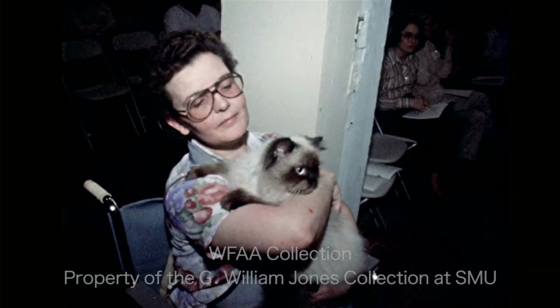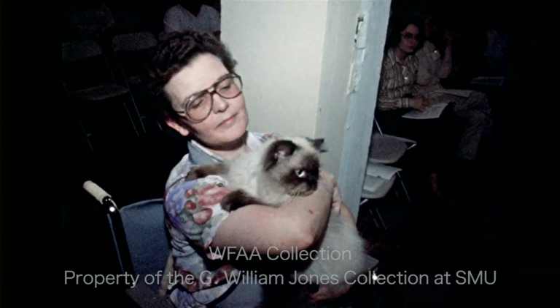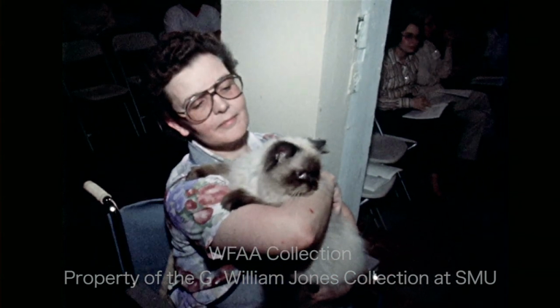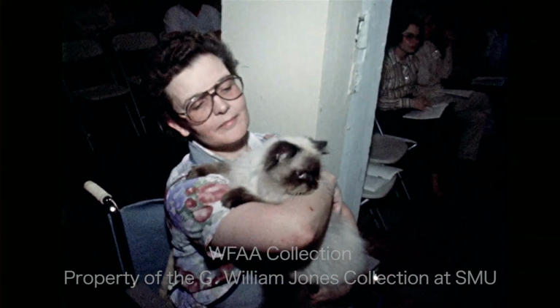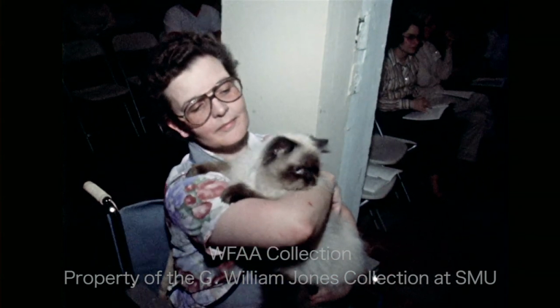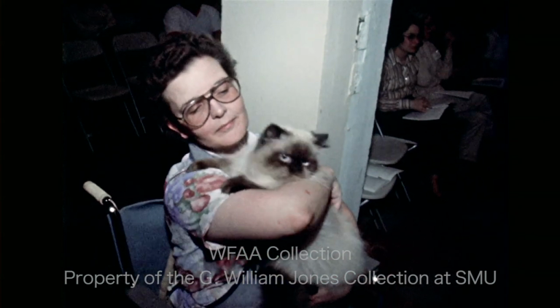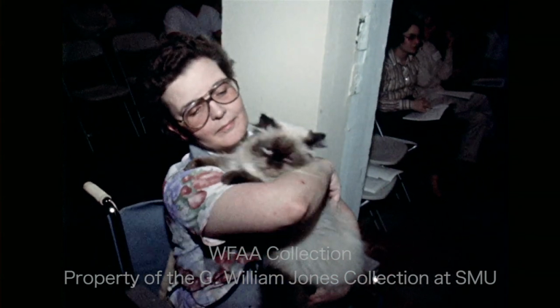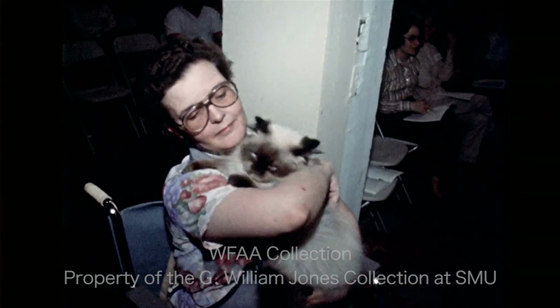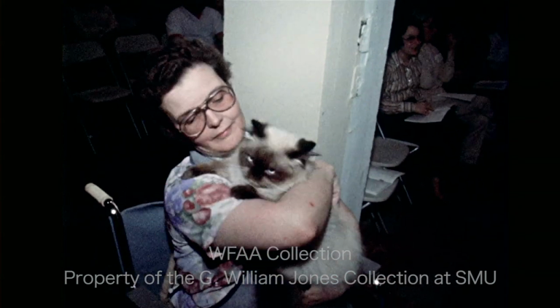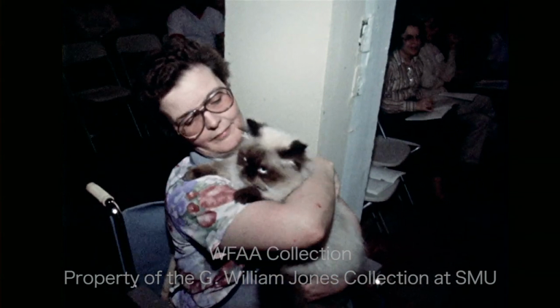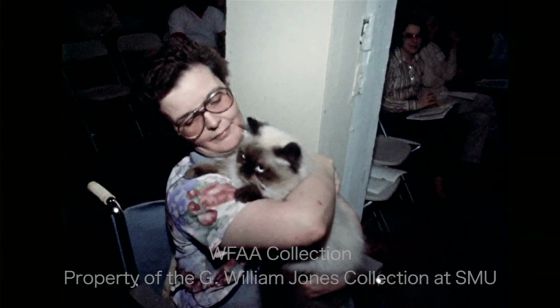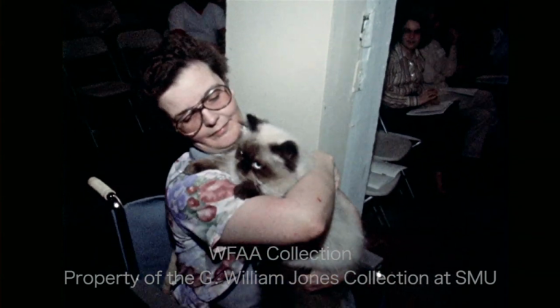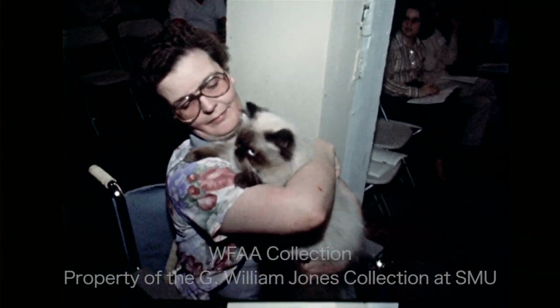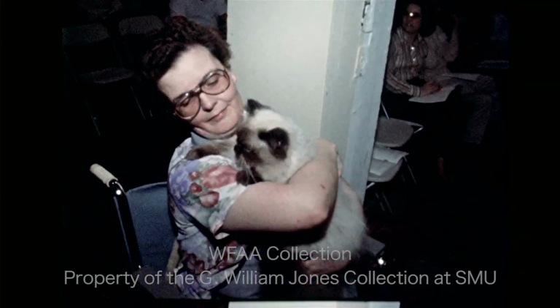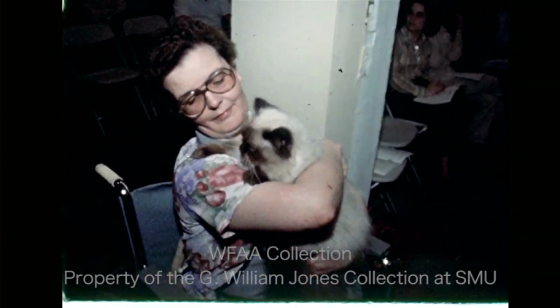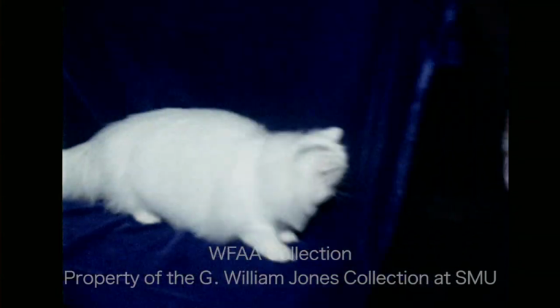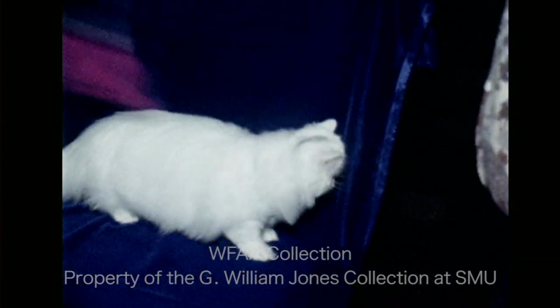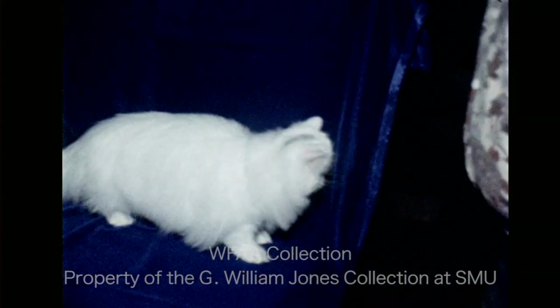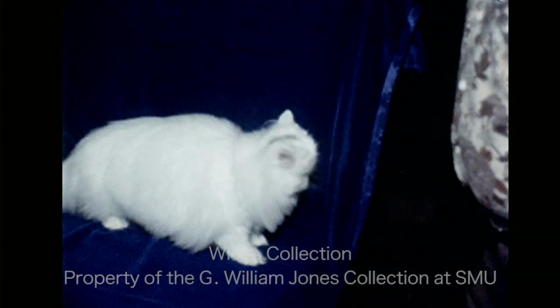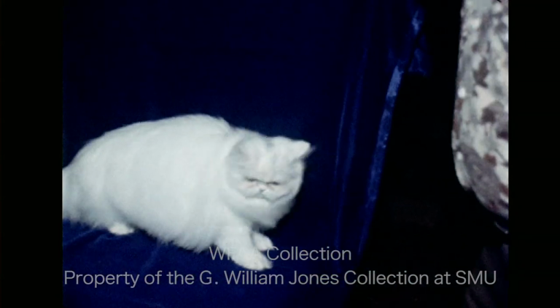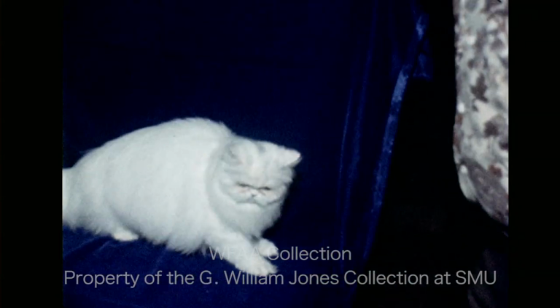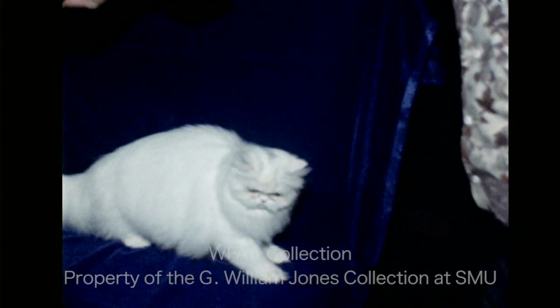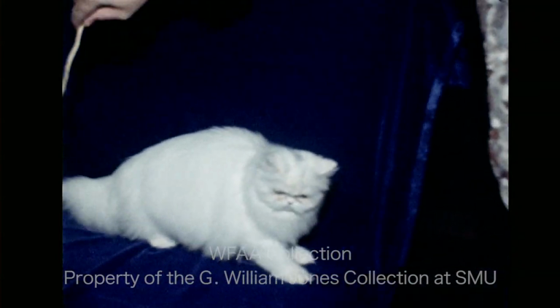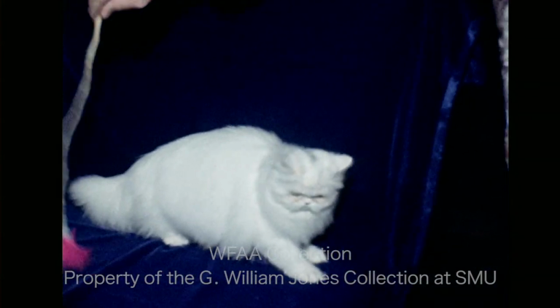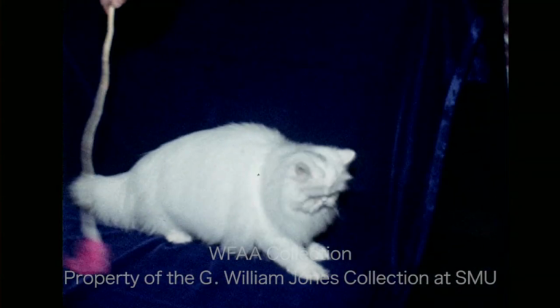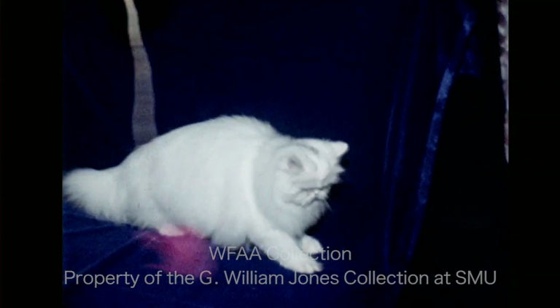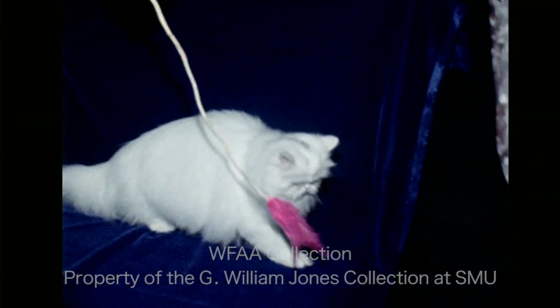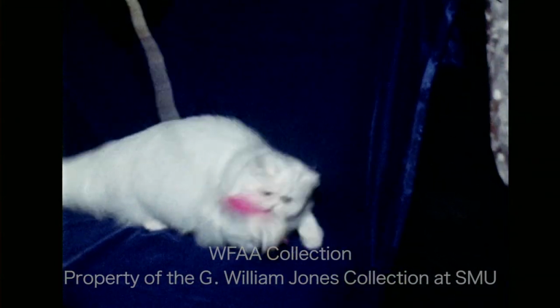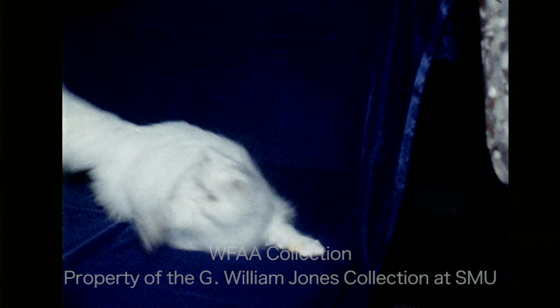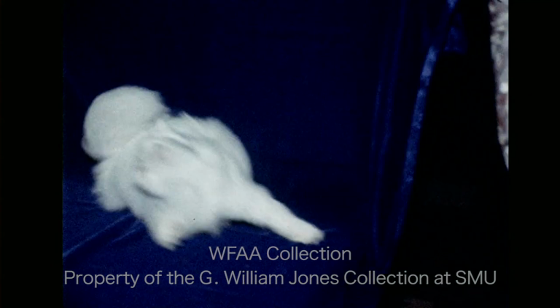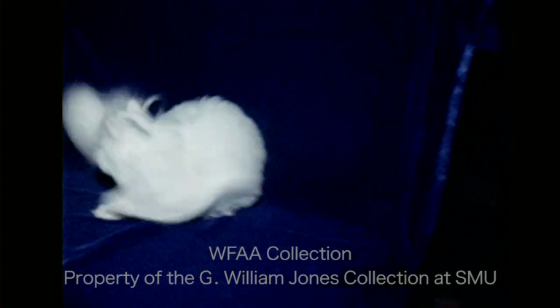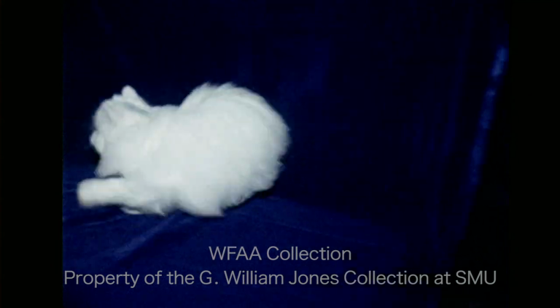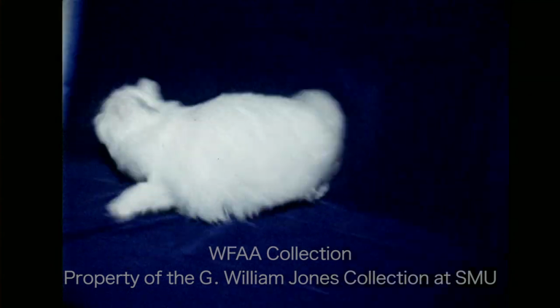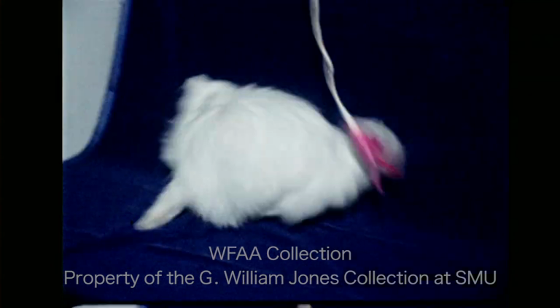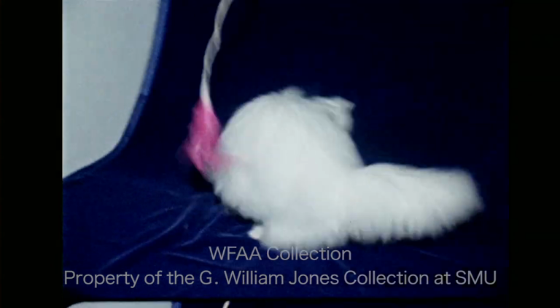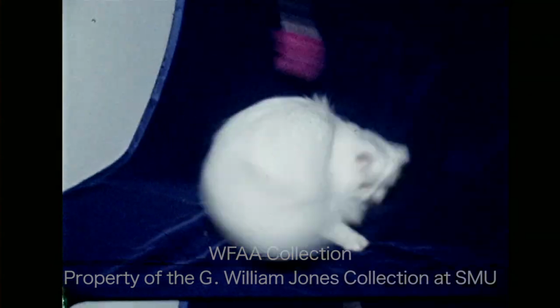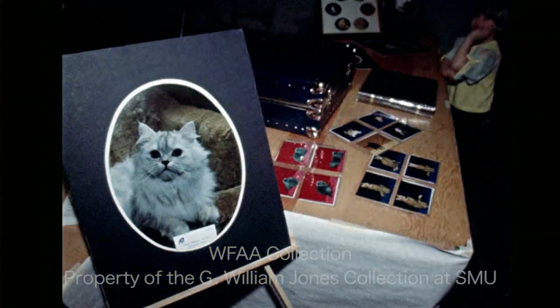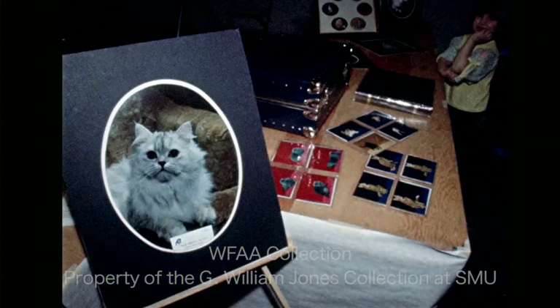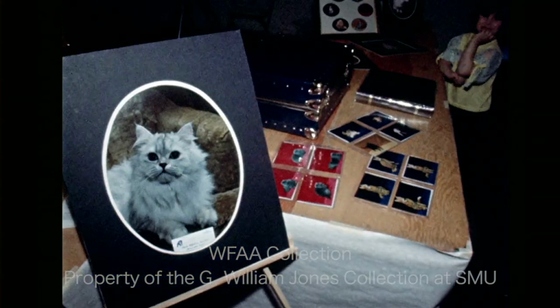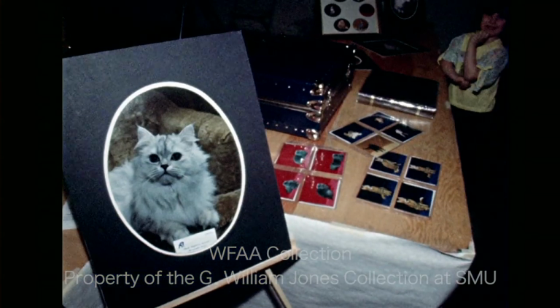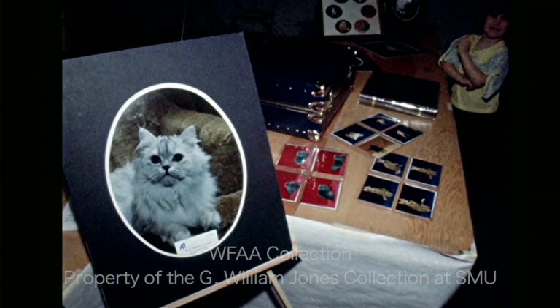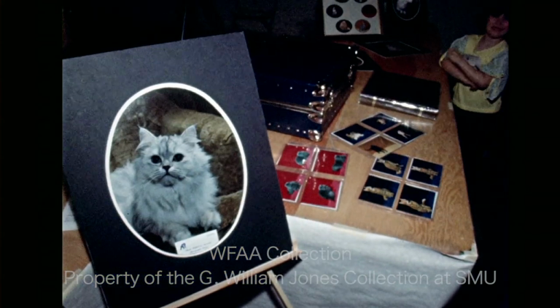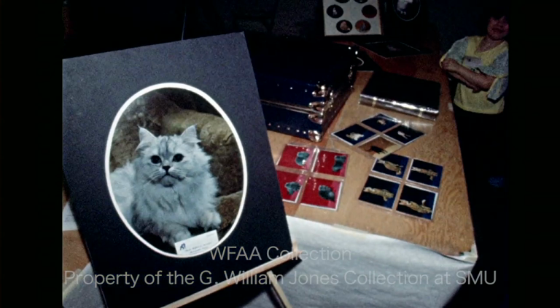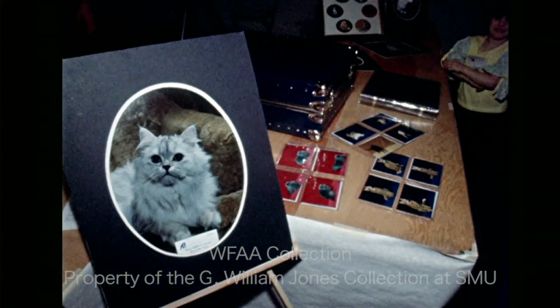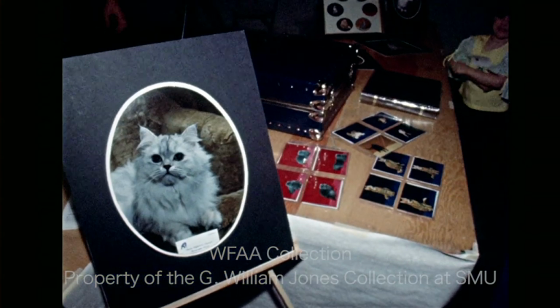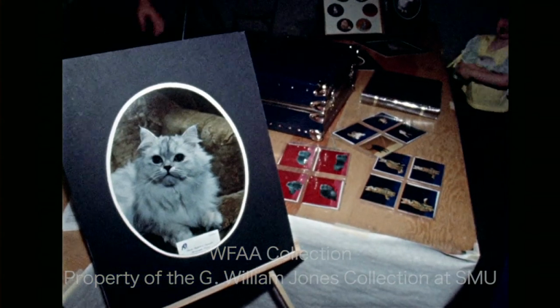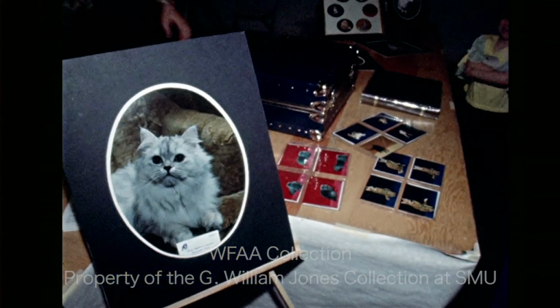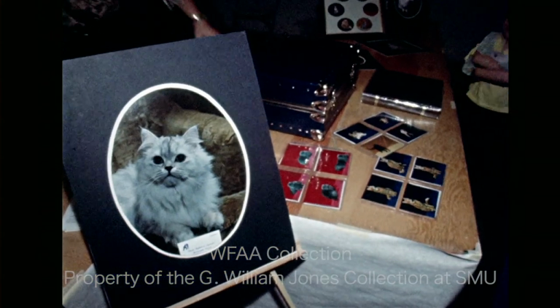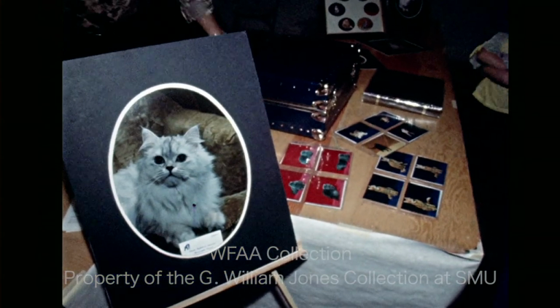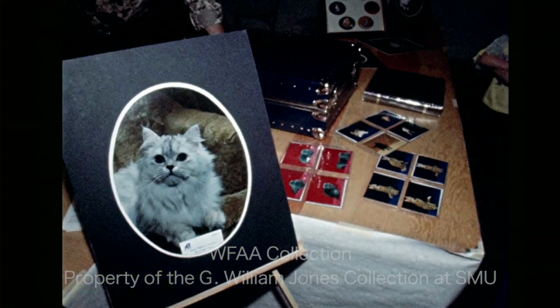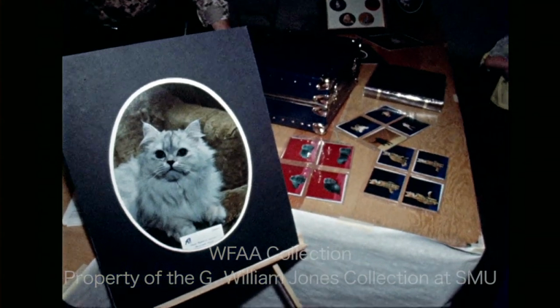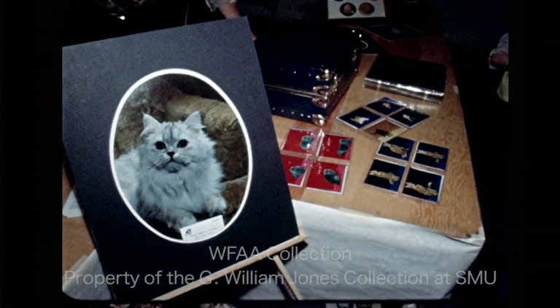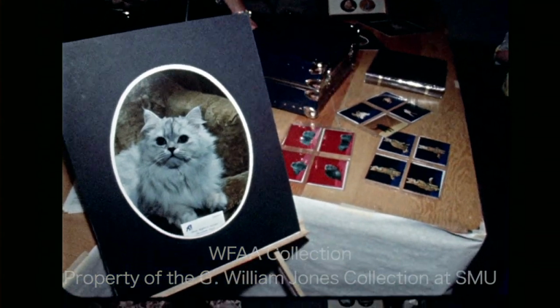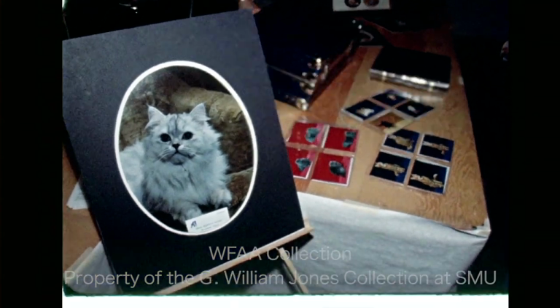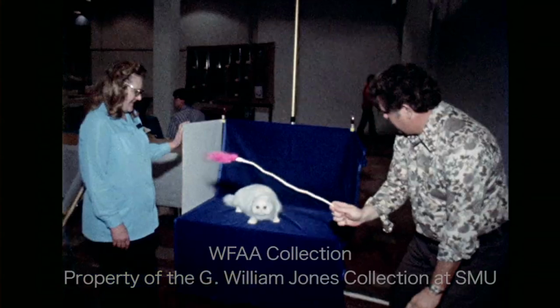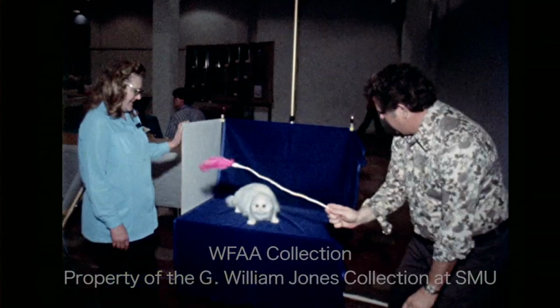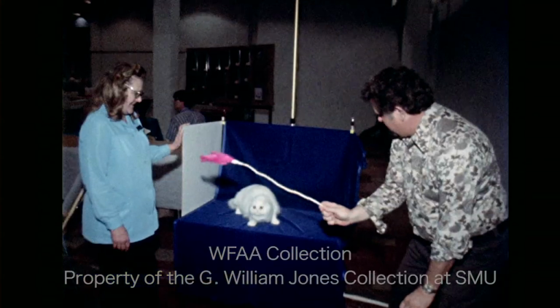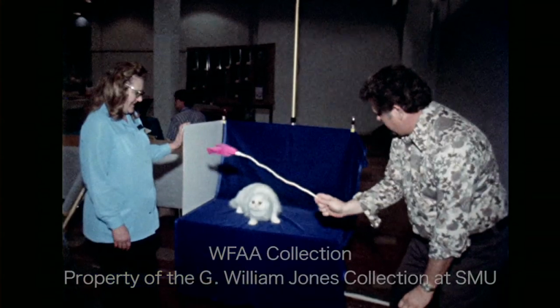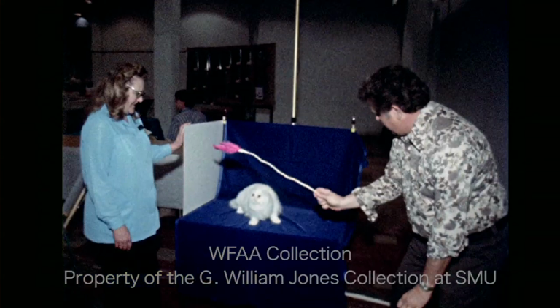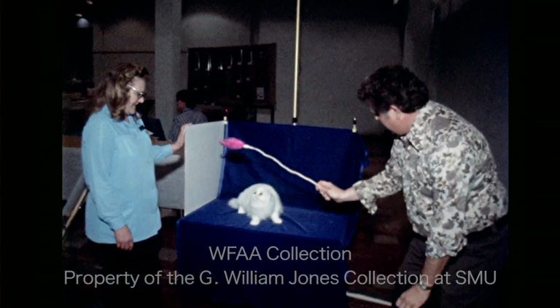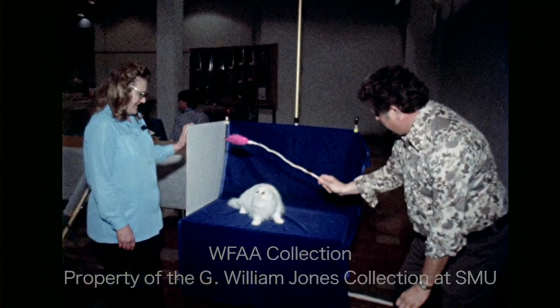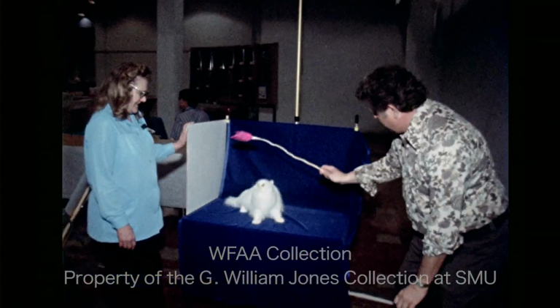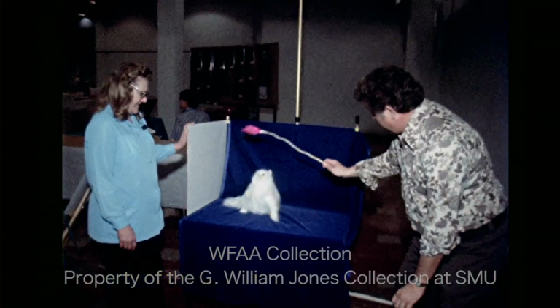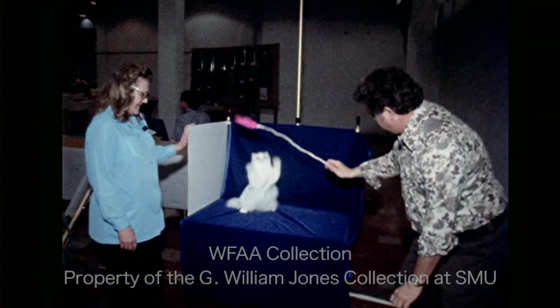All sorts of exotic breeds are on display. And if you've ever wondered how they get cats to pose for all those cute calendars, here's a demonstration.